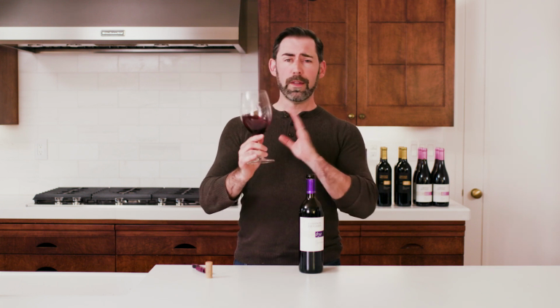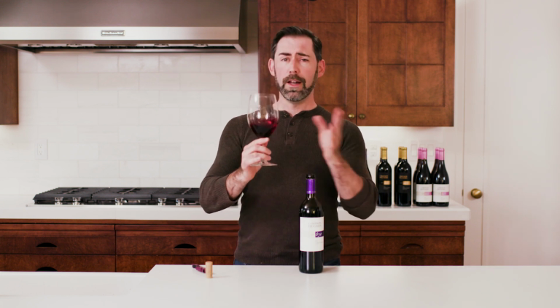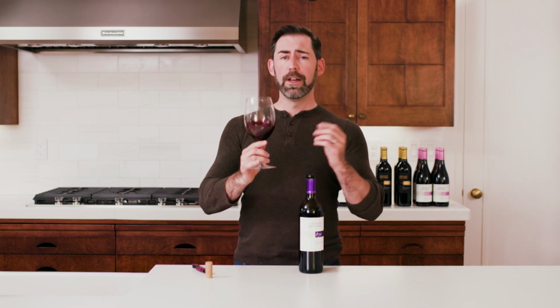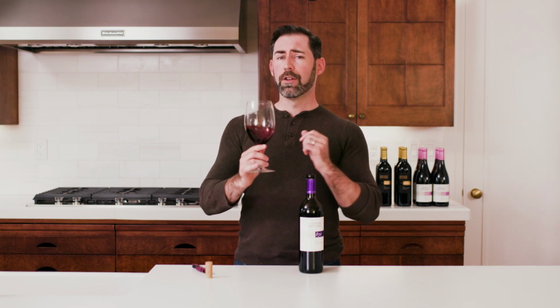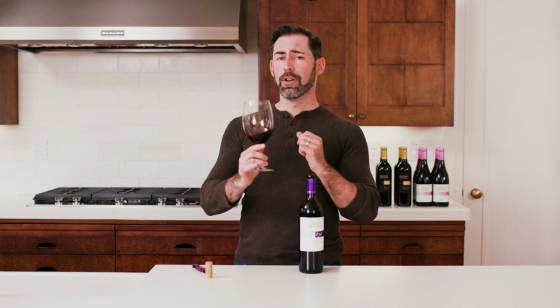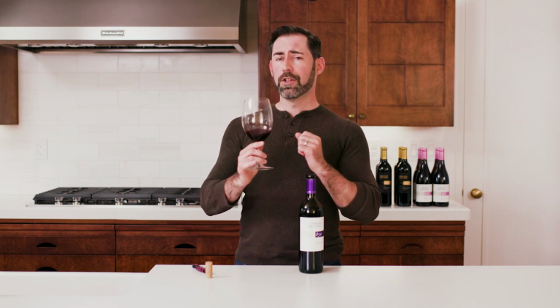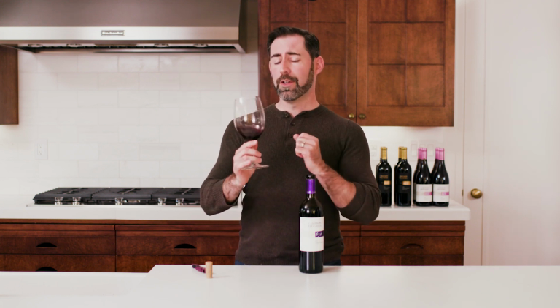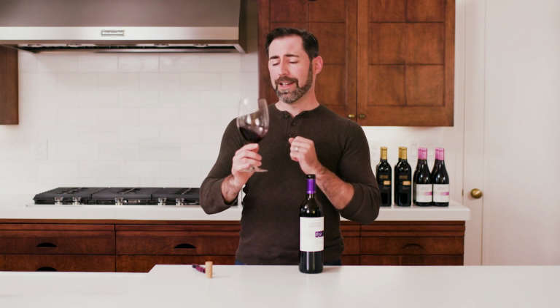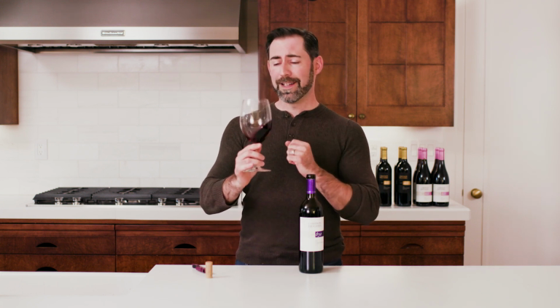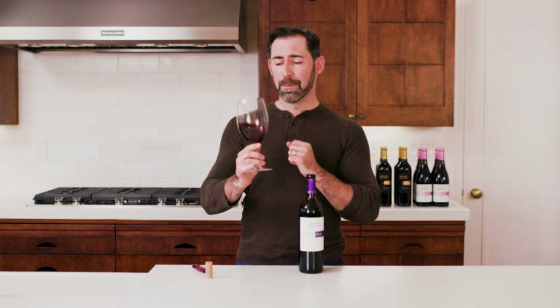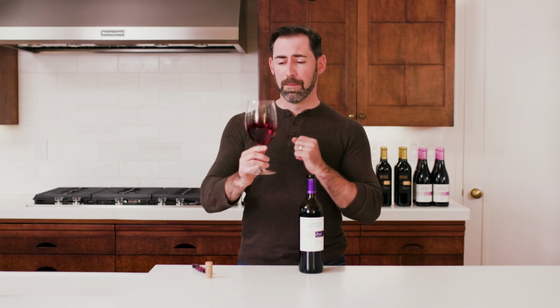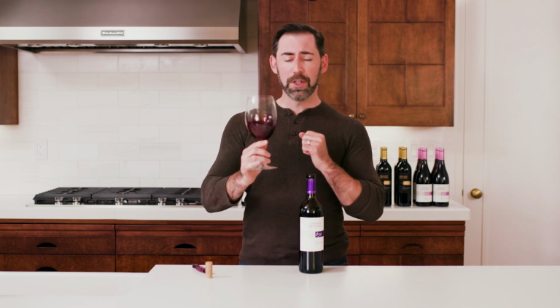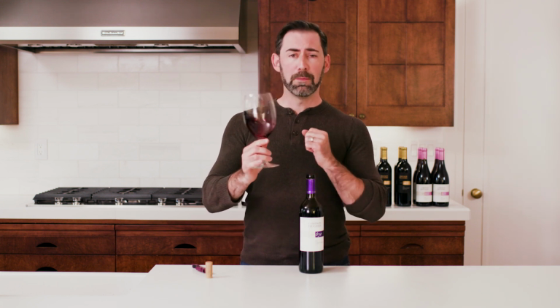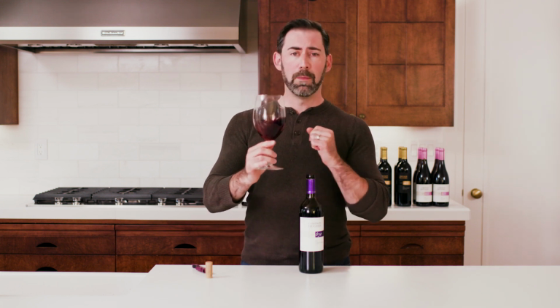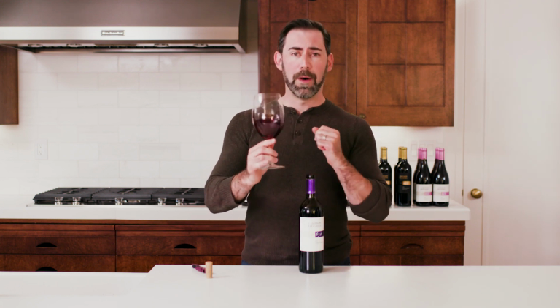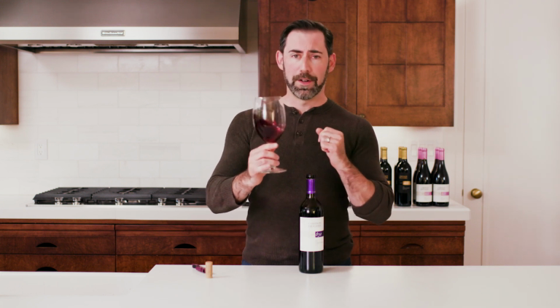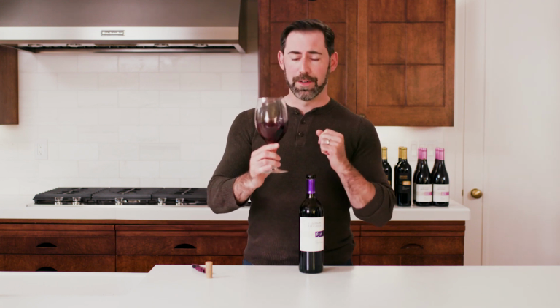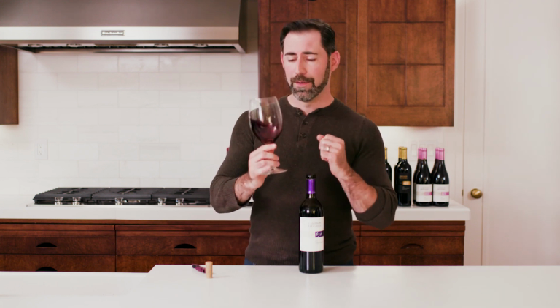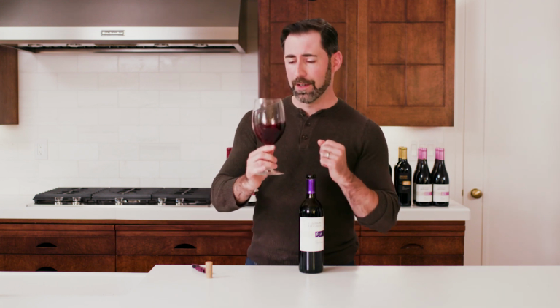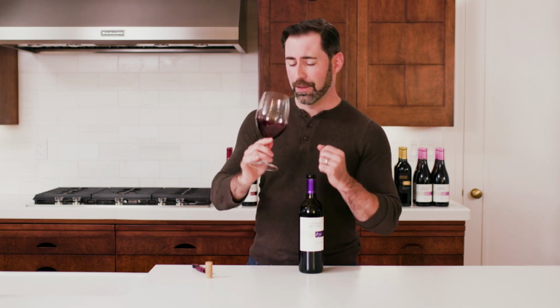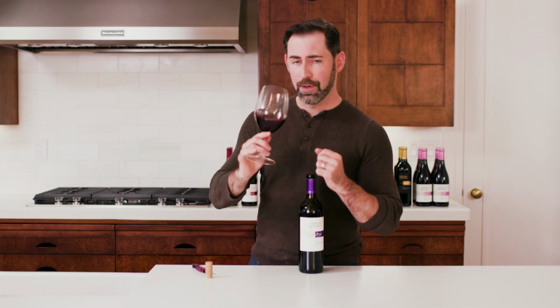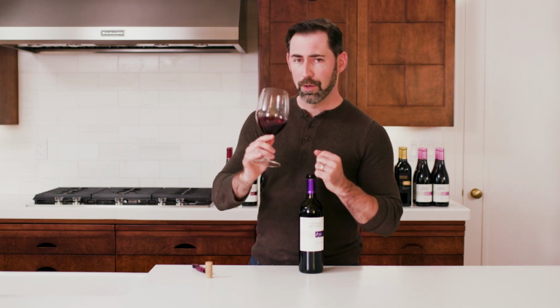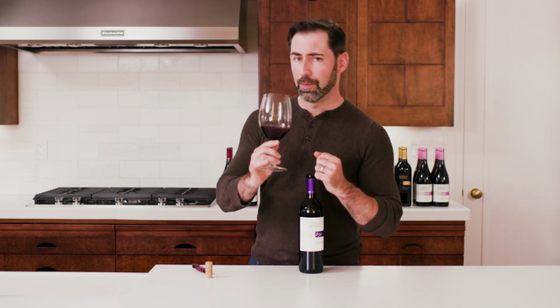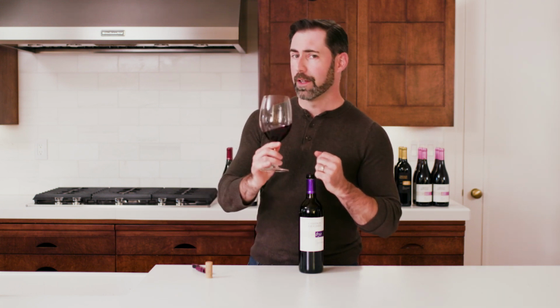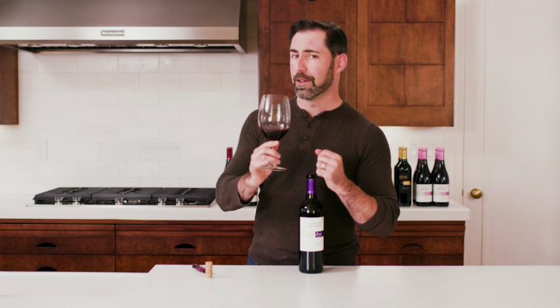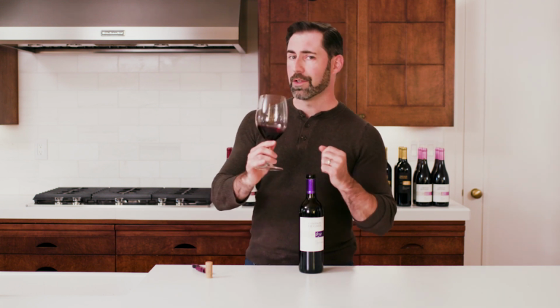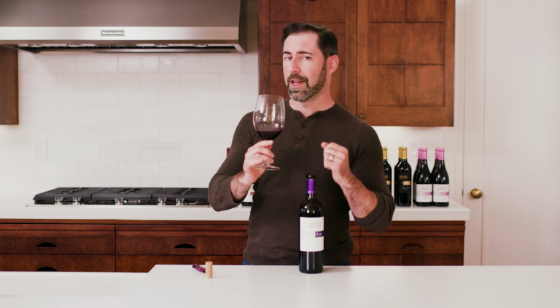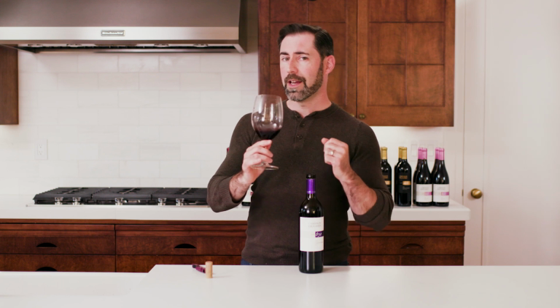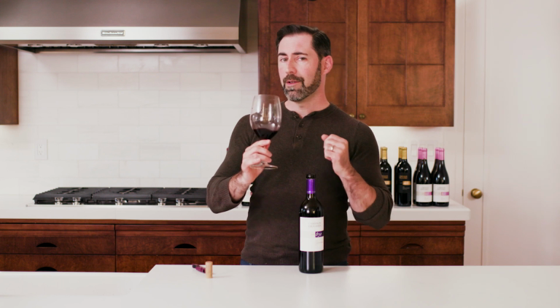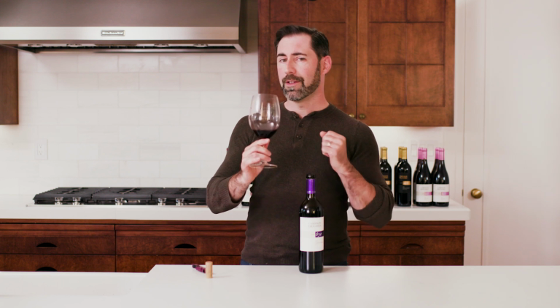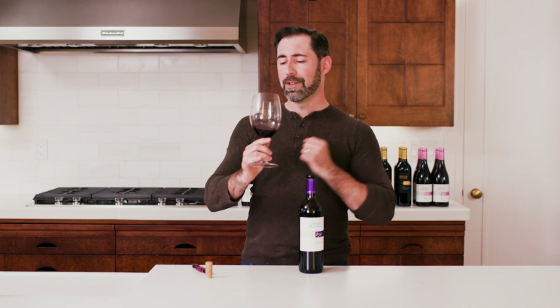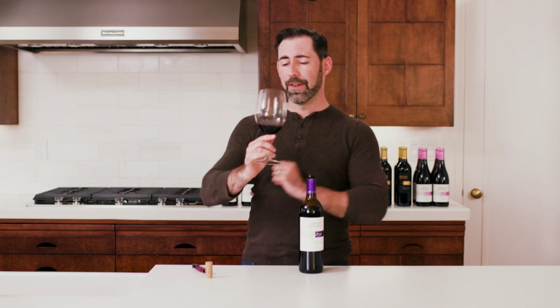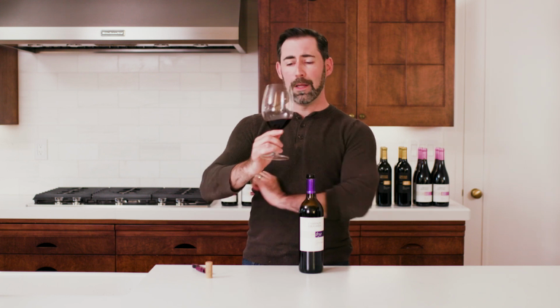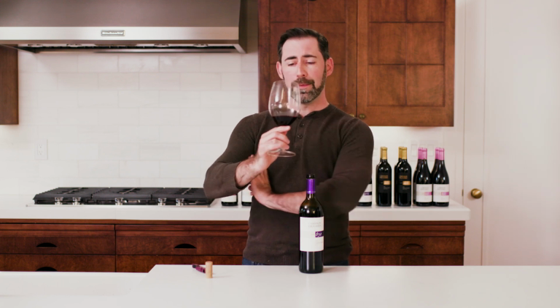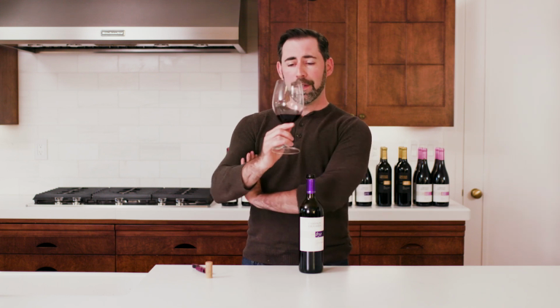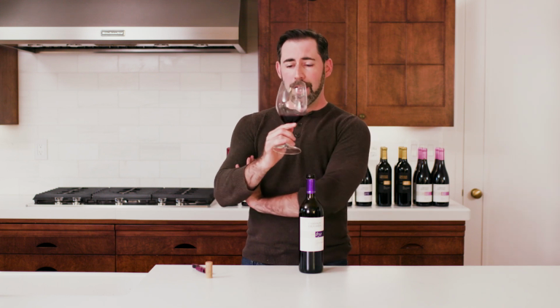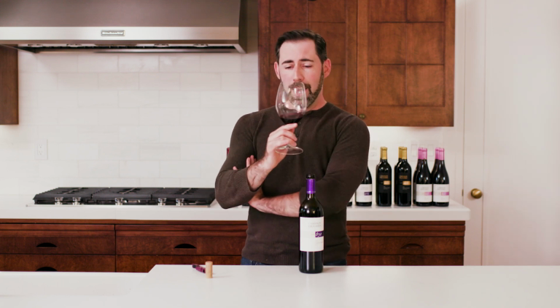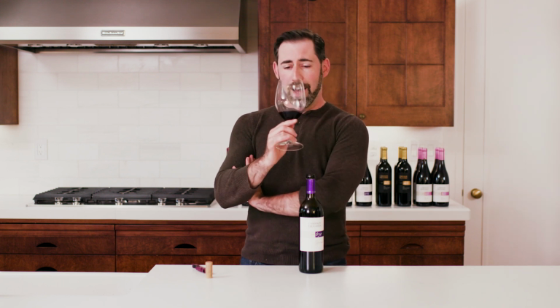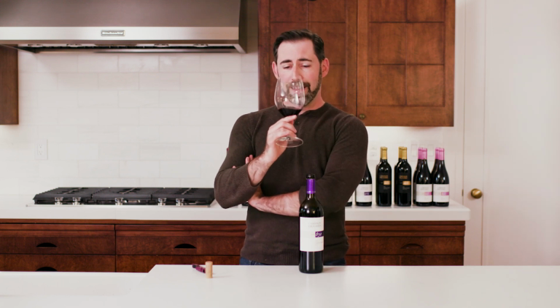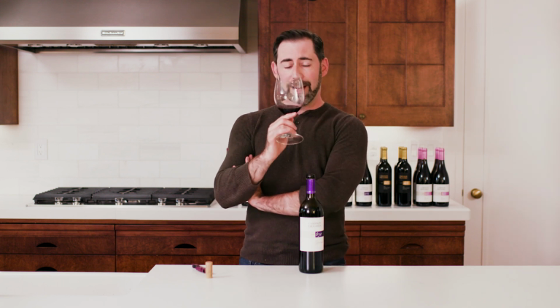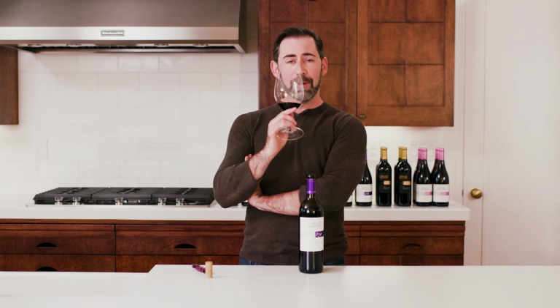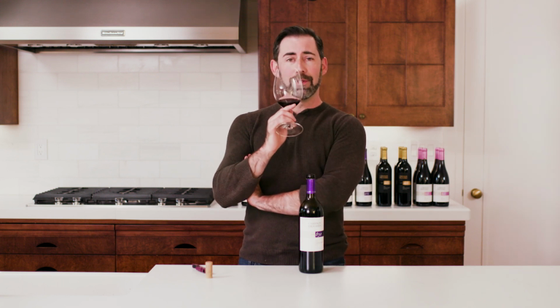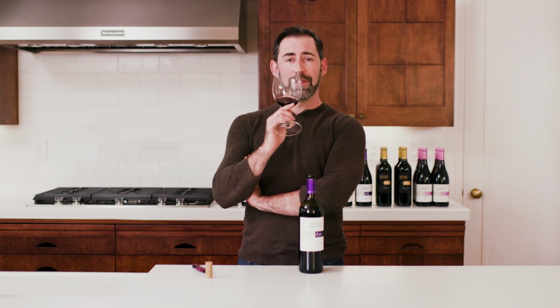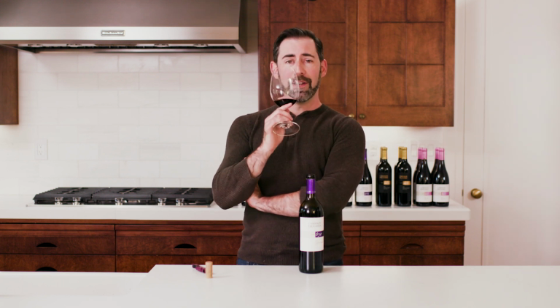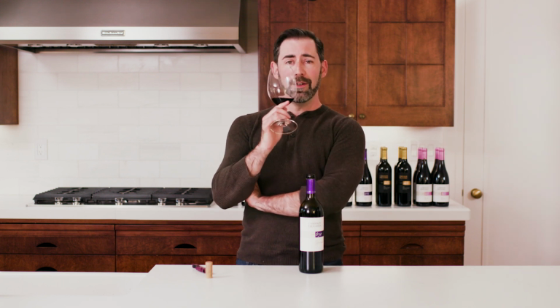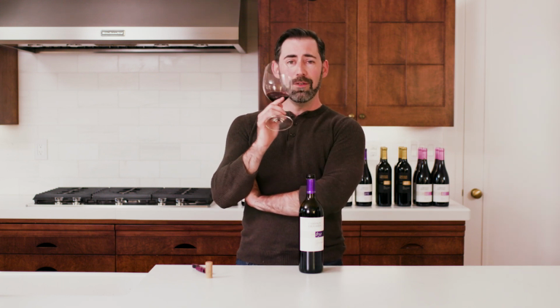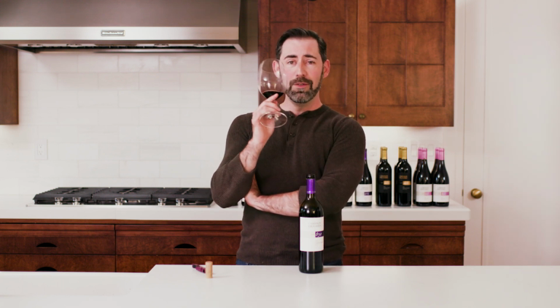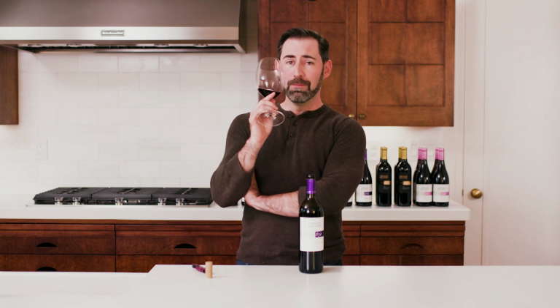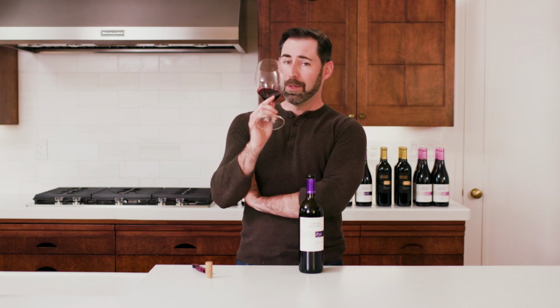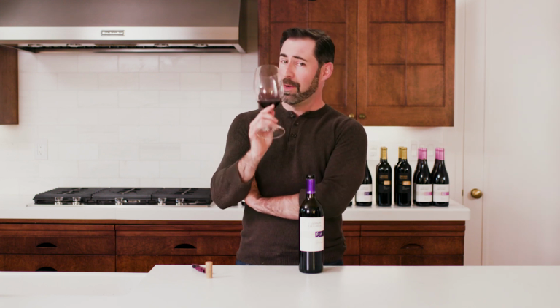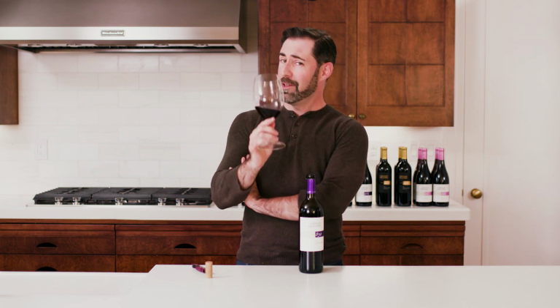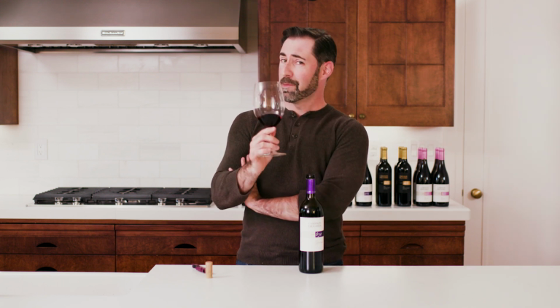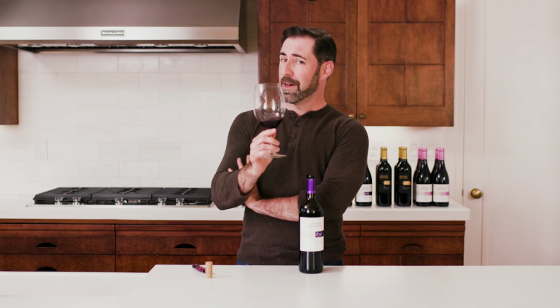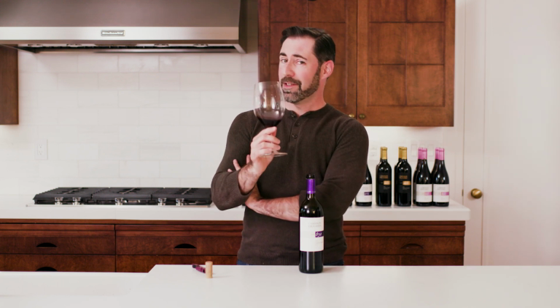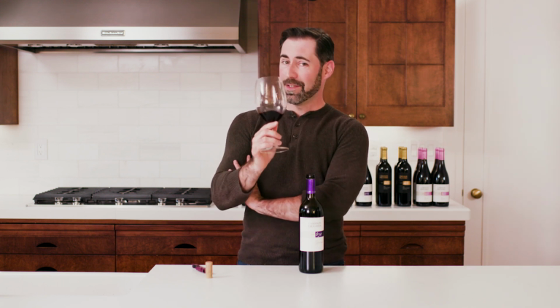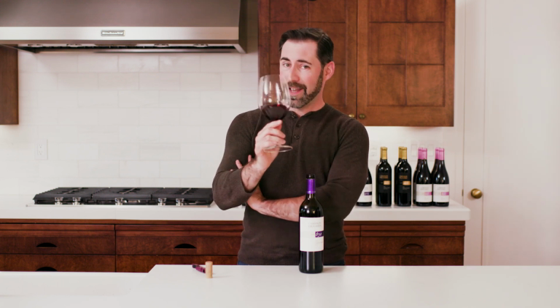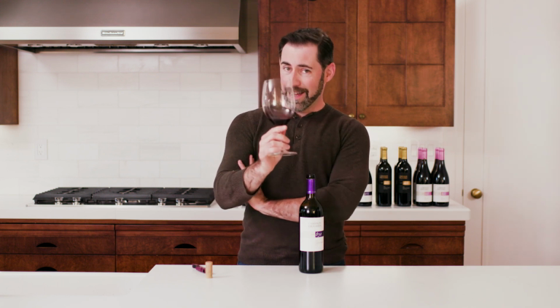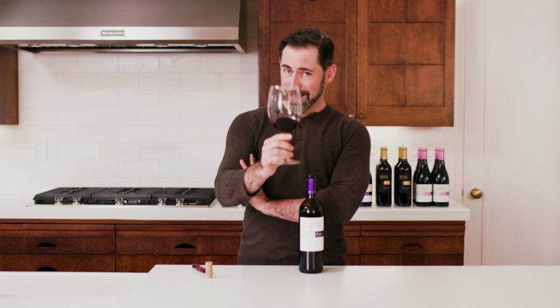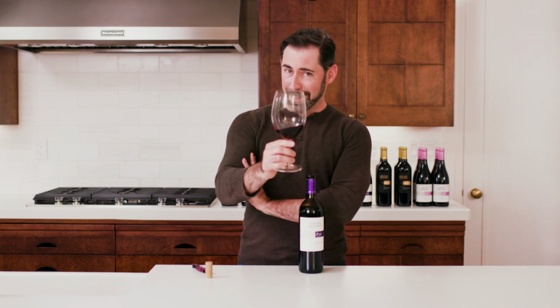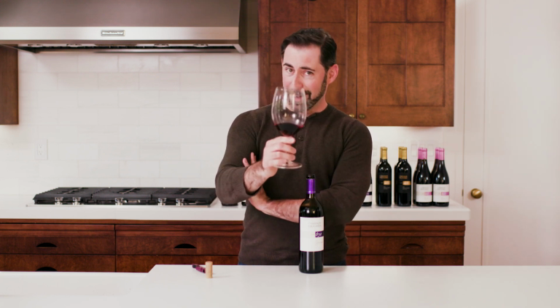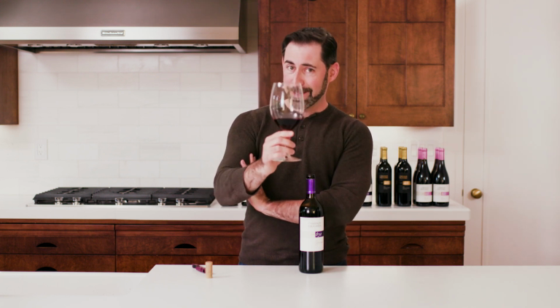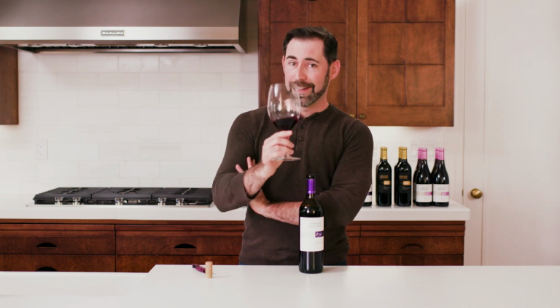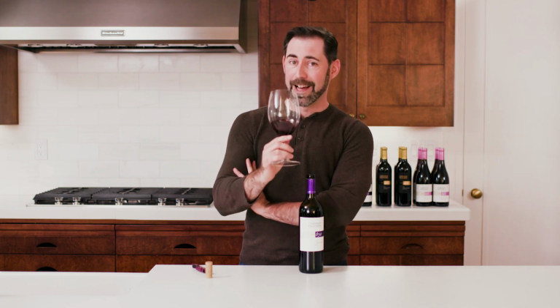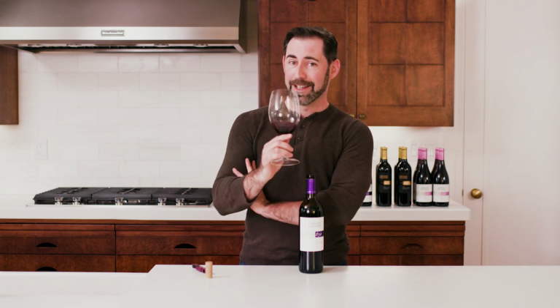I encourage you to taste multiple bottles of this so you can really understand how it develops. I will see you between those bottles at the next class.